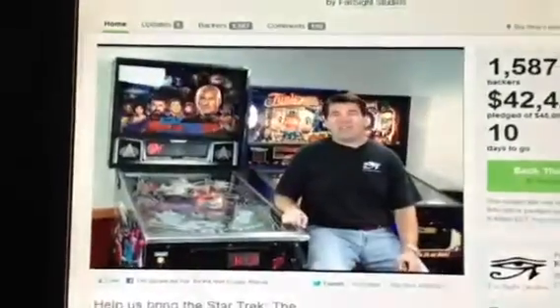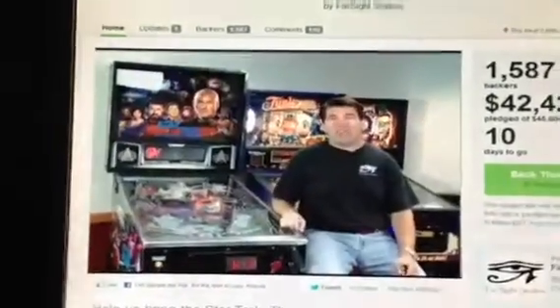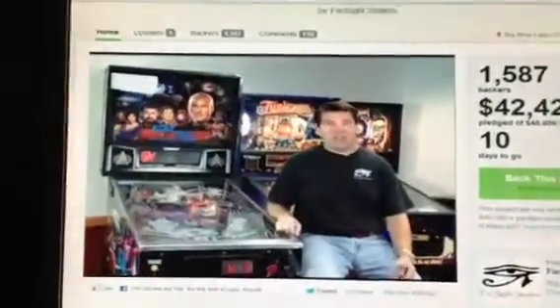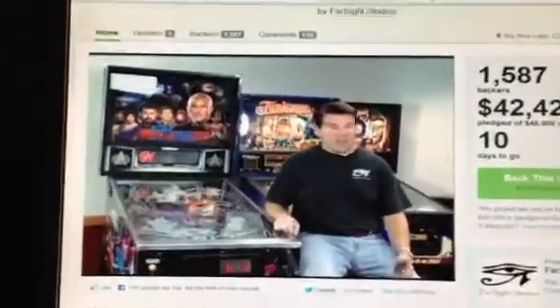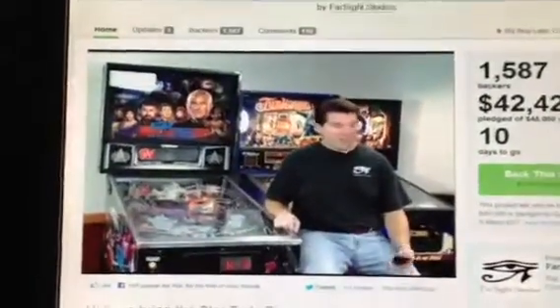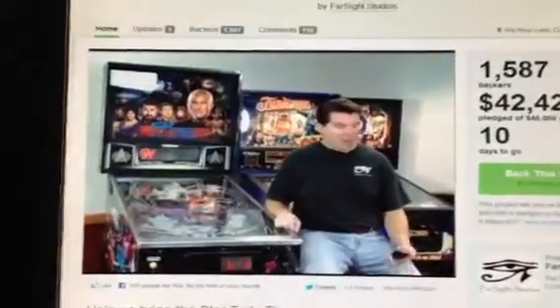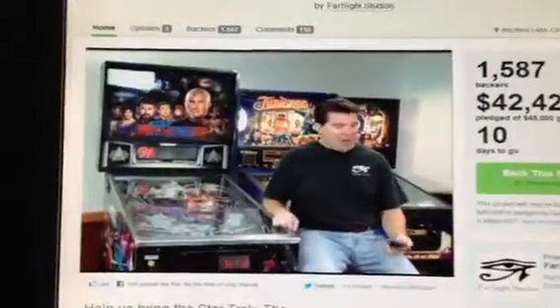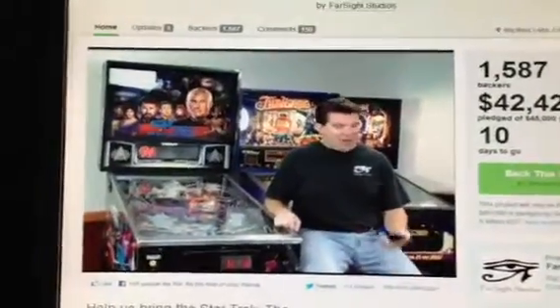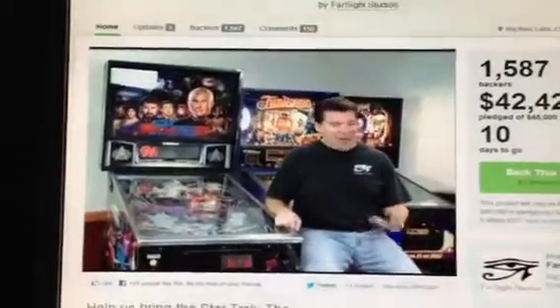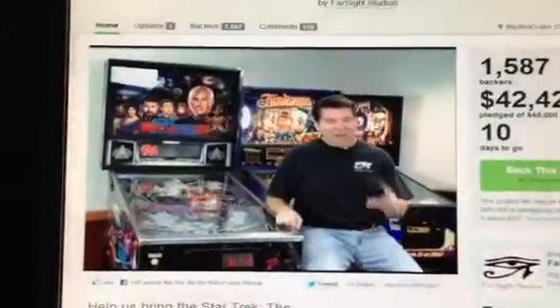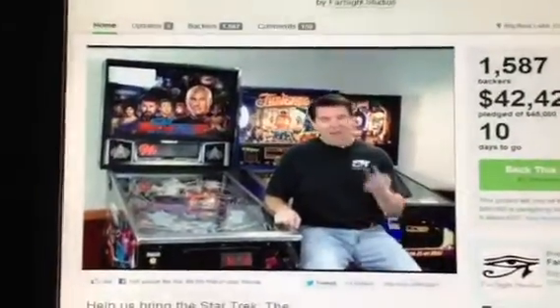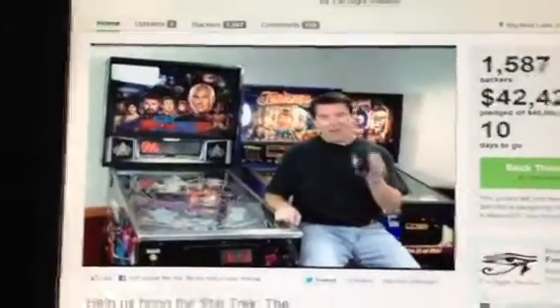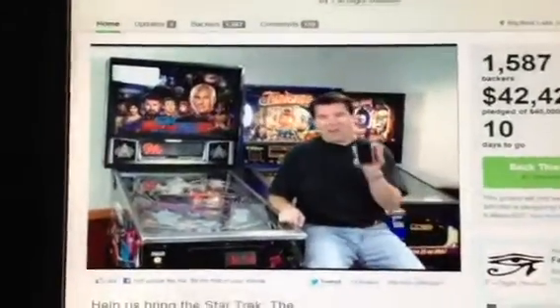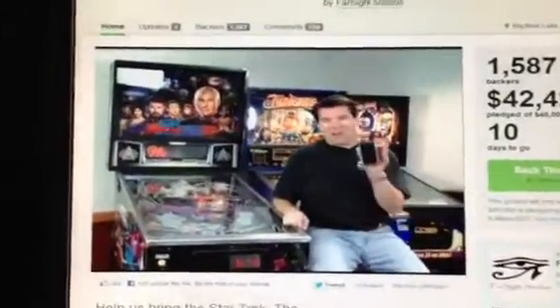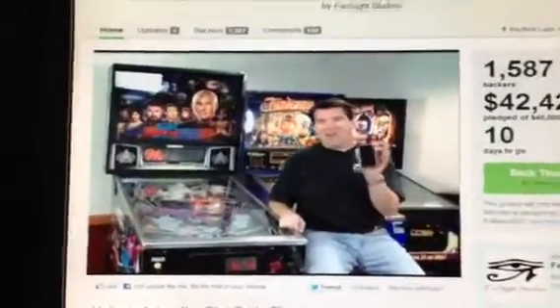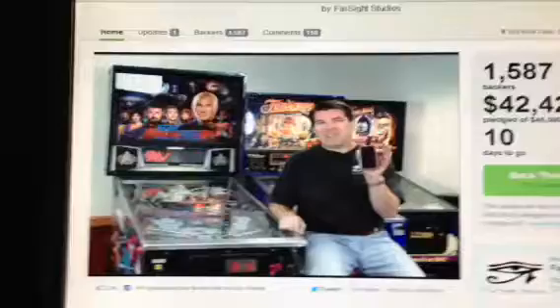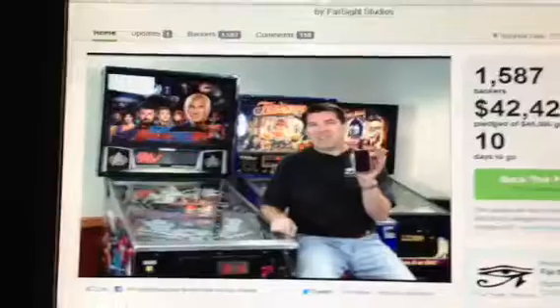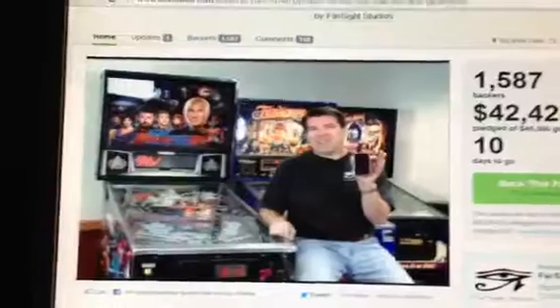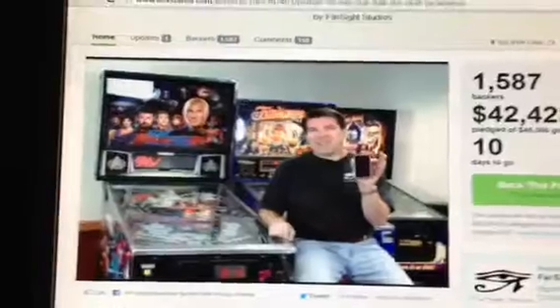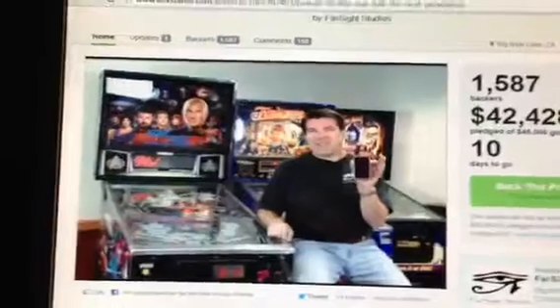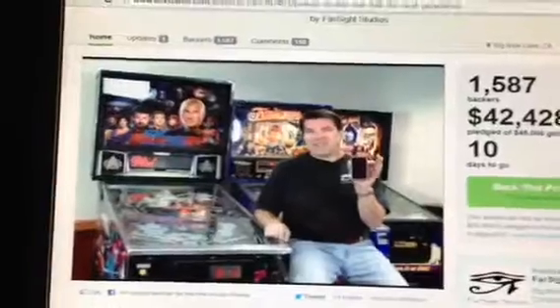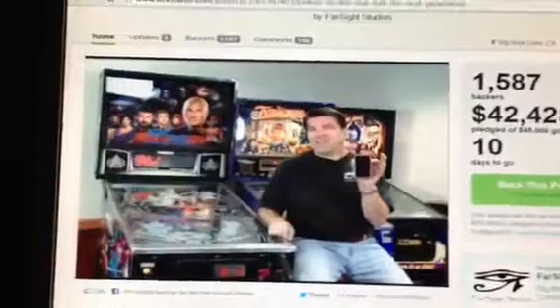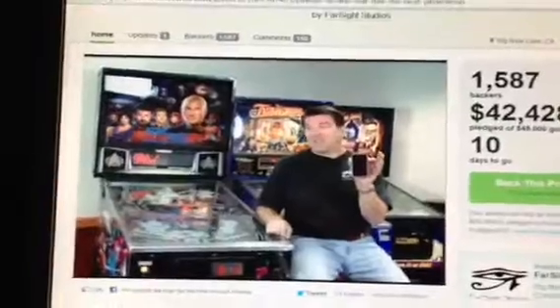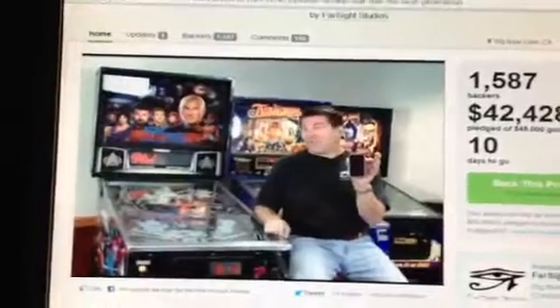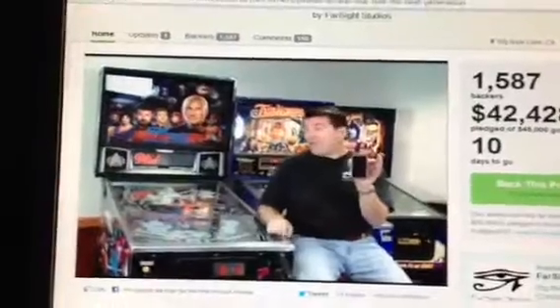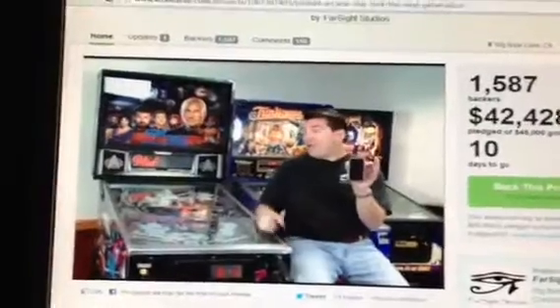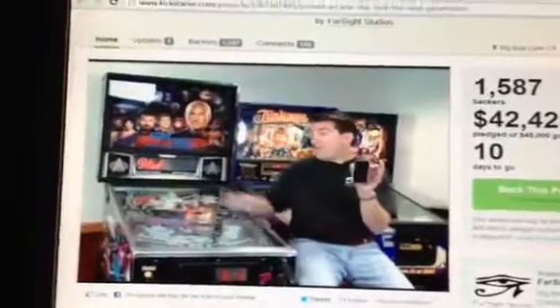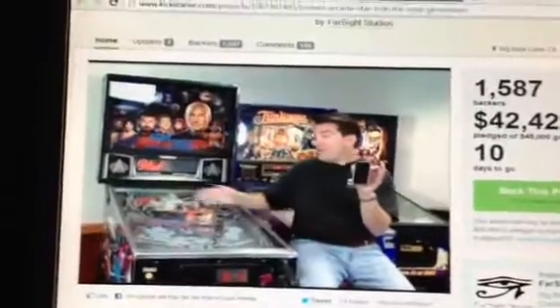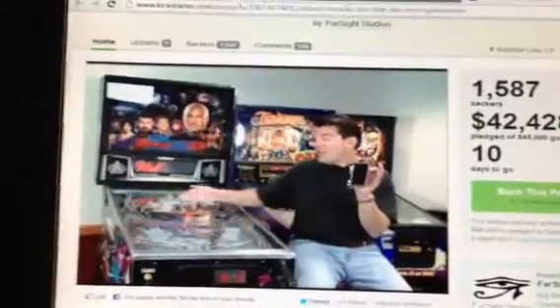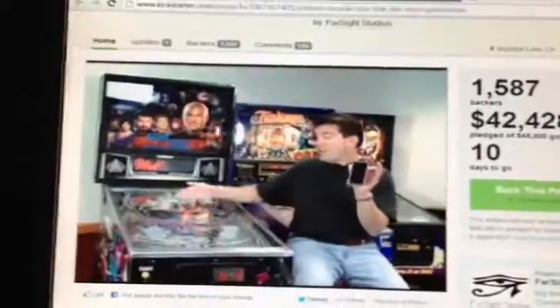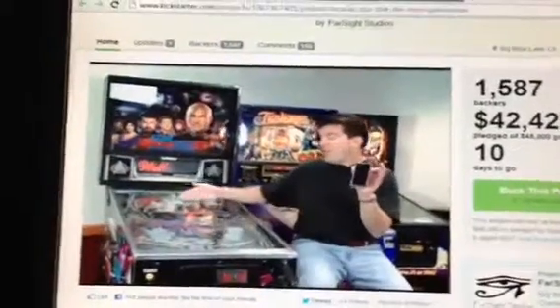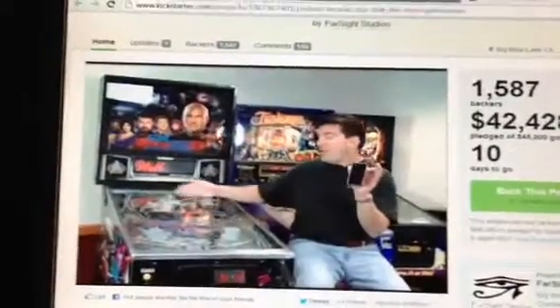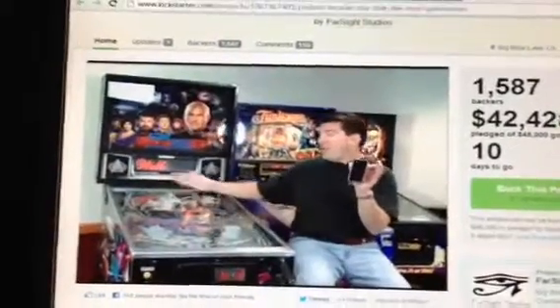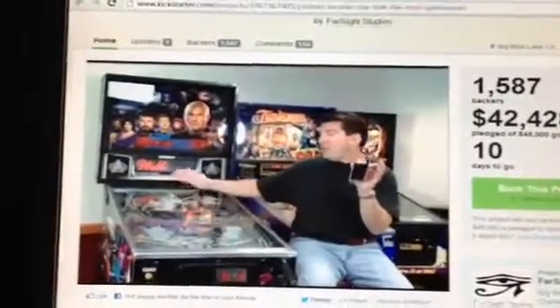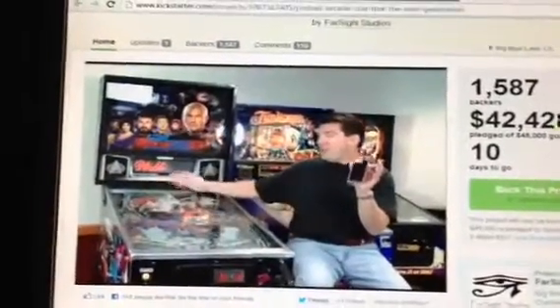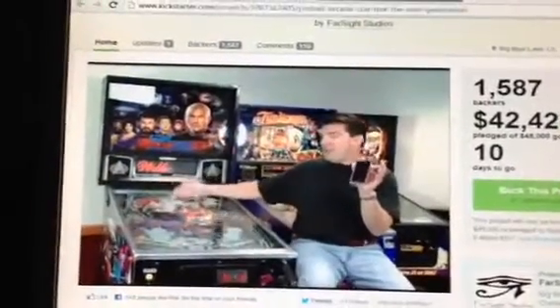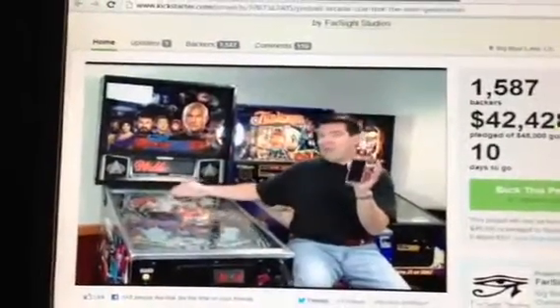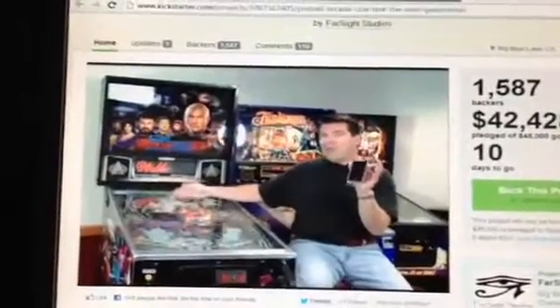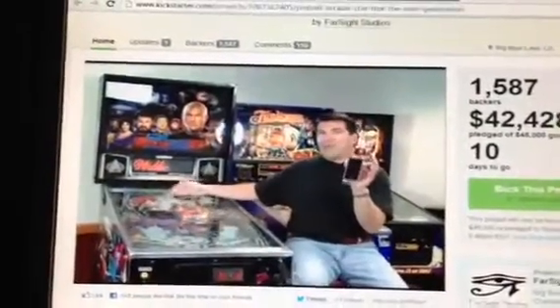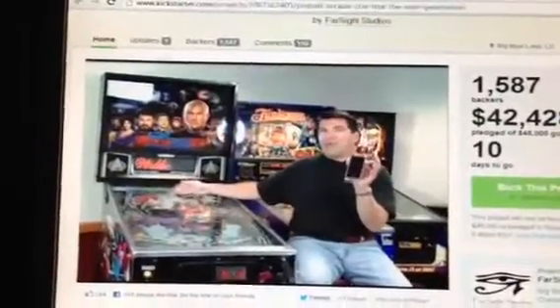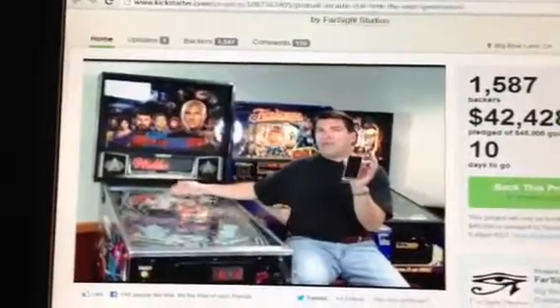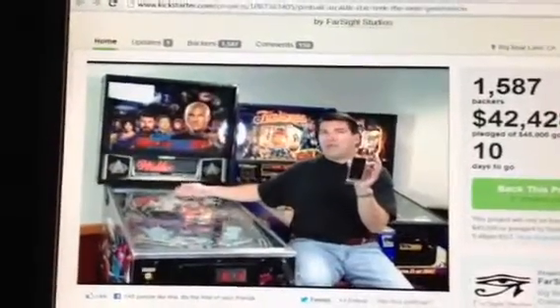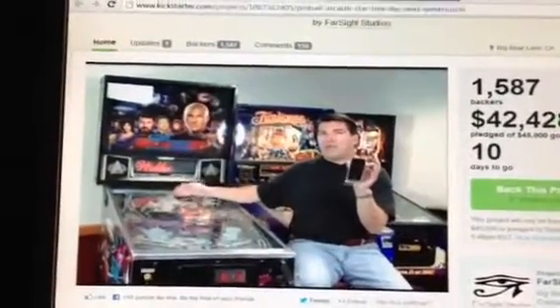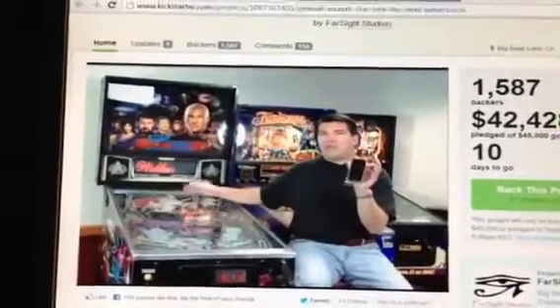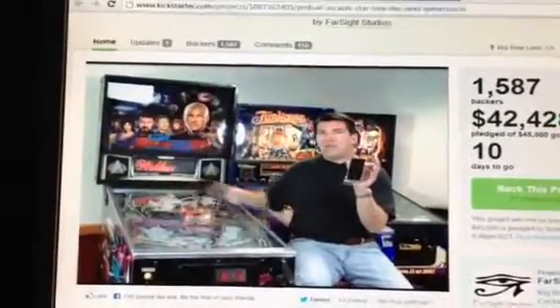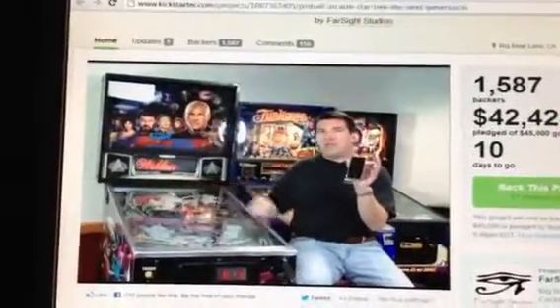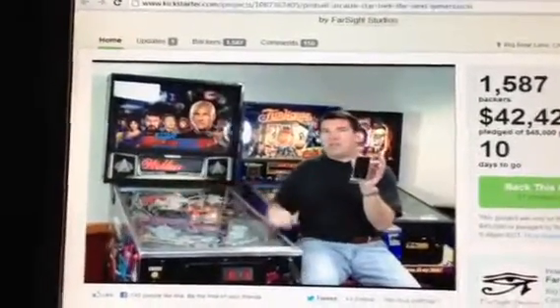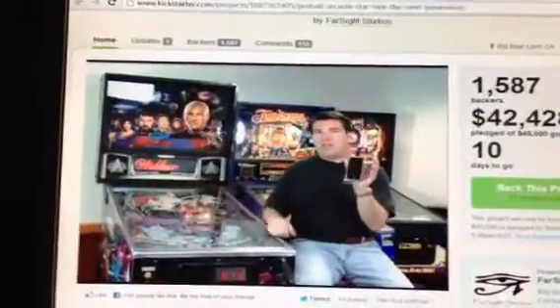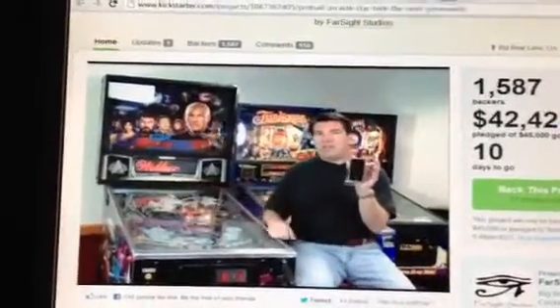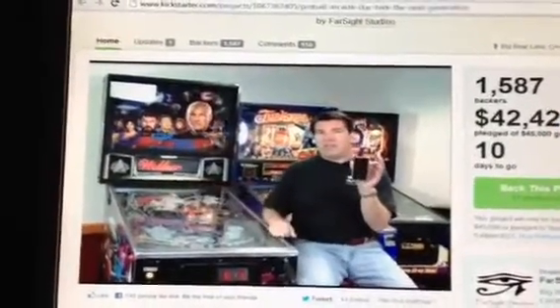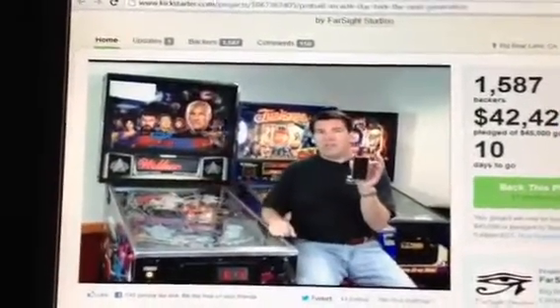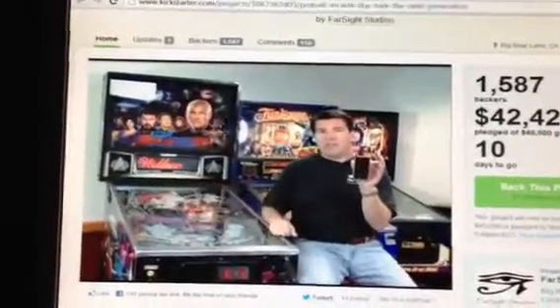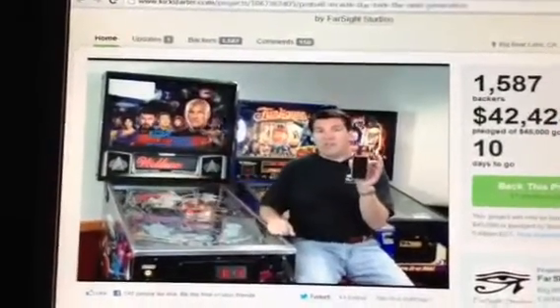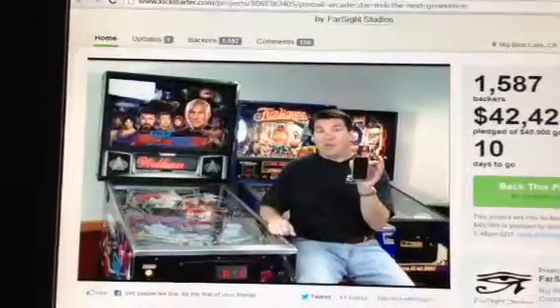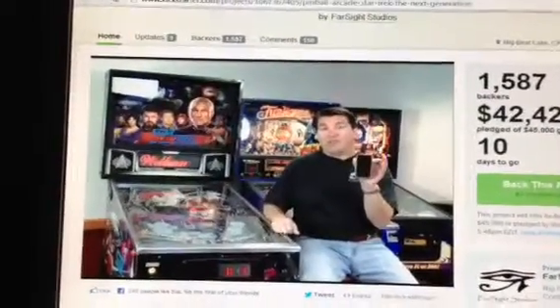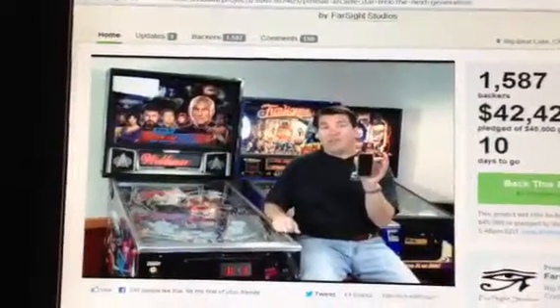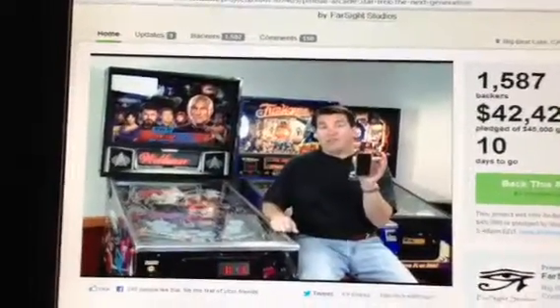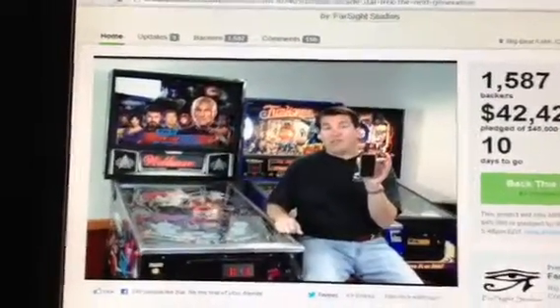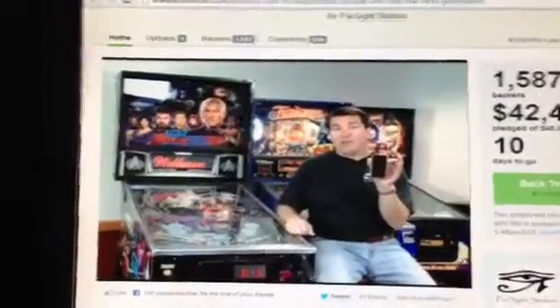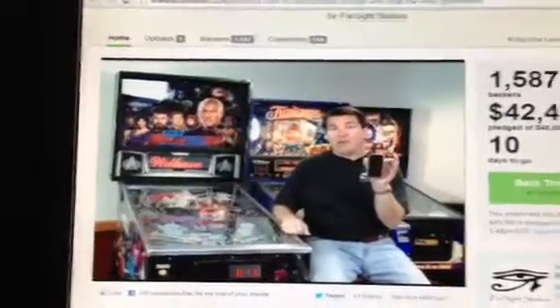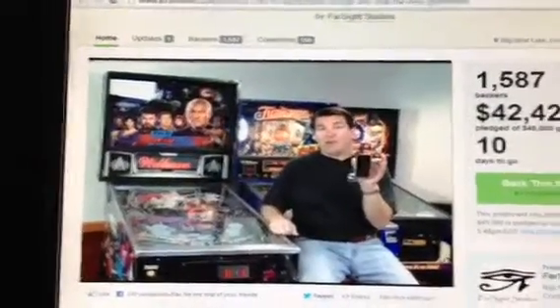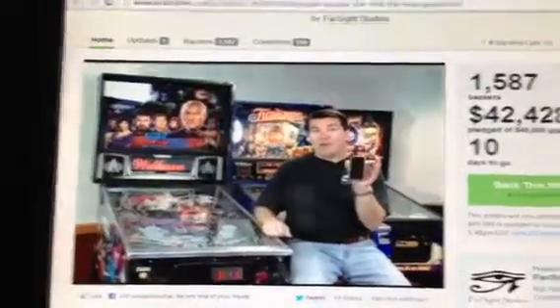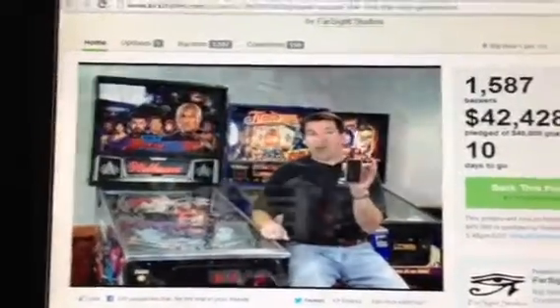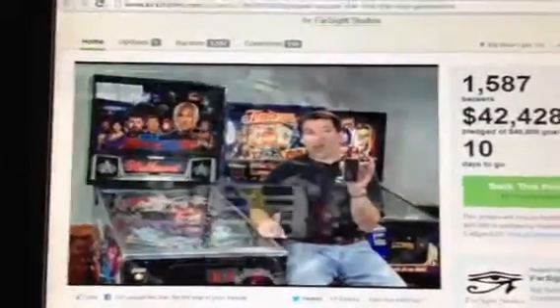Hope all is well. Hope you support your local arcades, play some pinball, and have some fun. Goodbye.